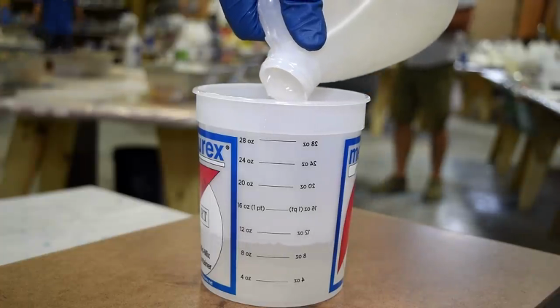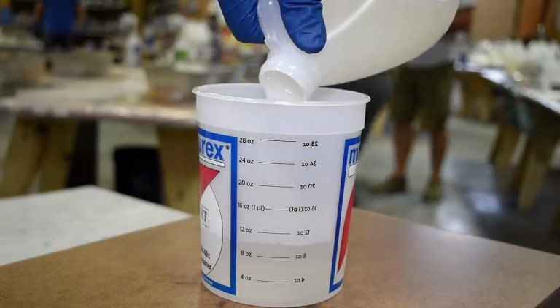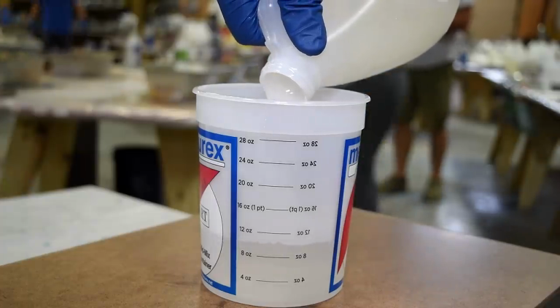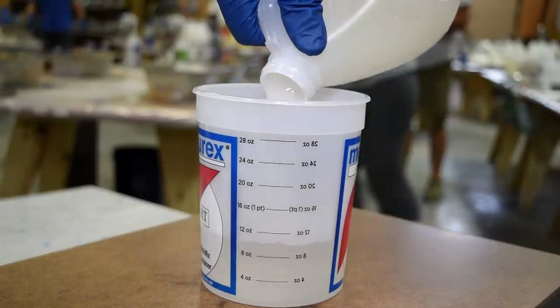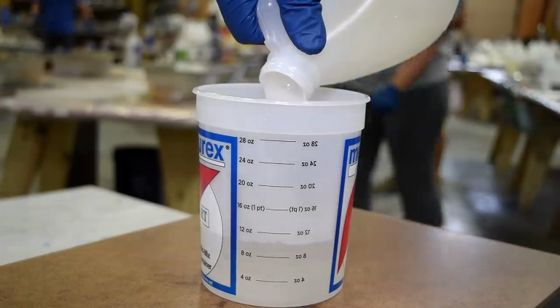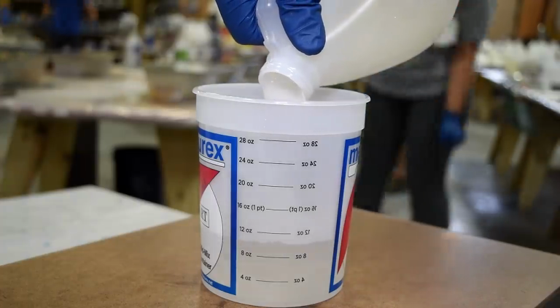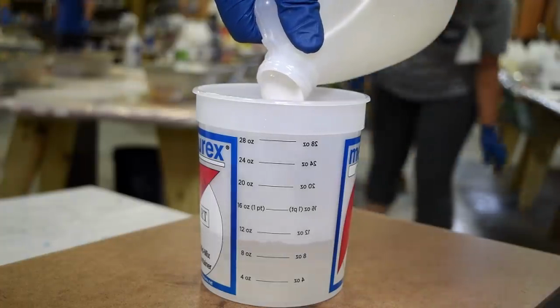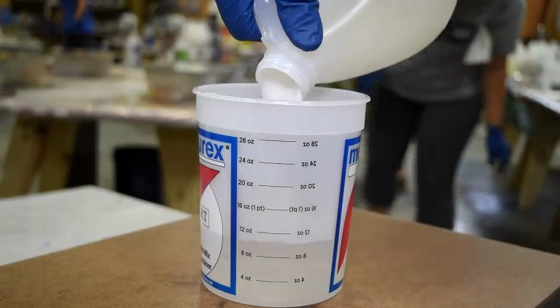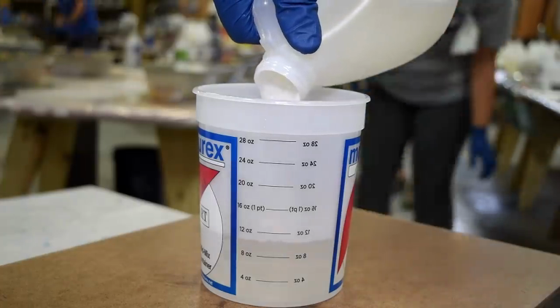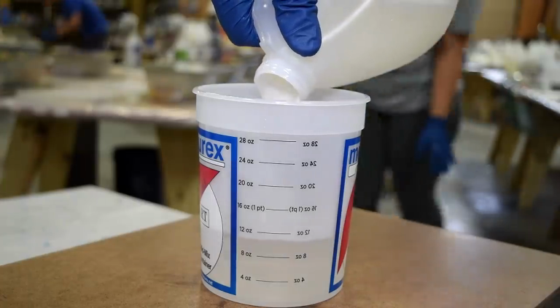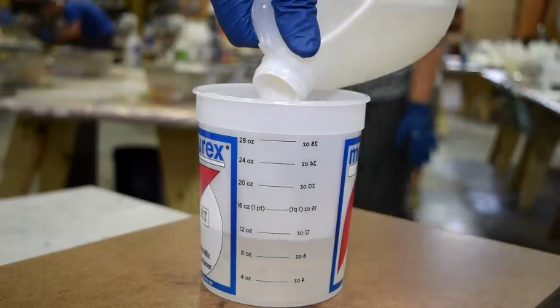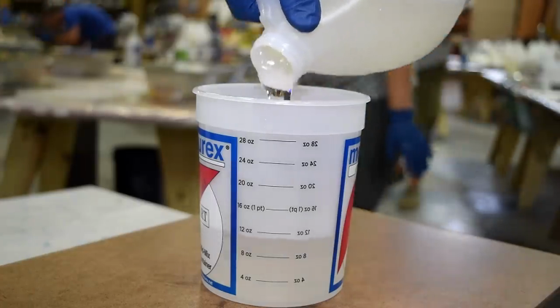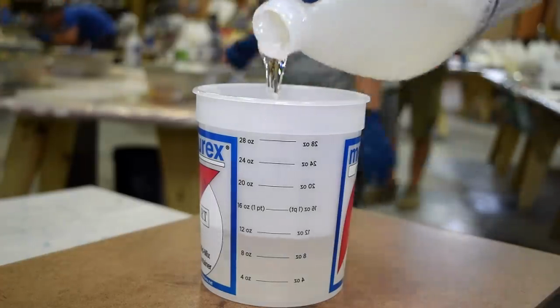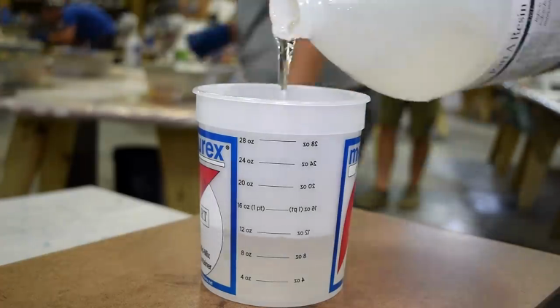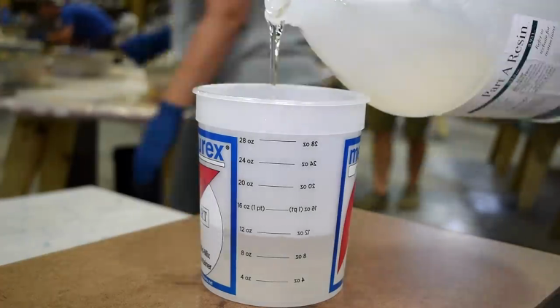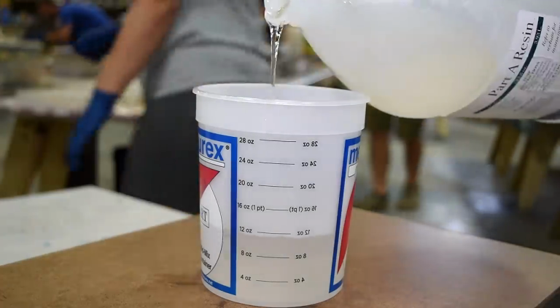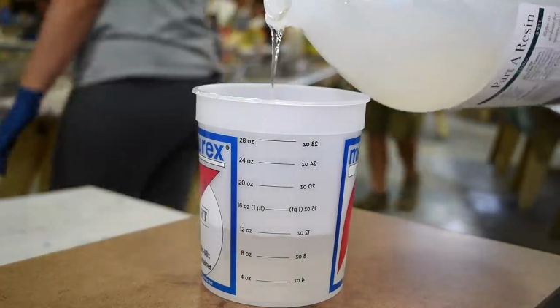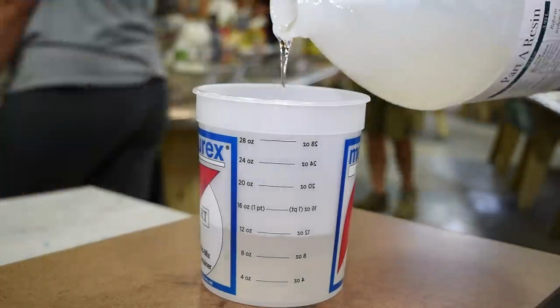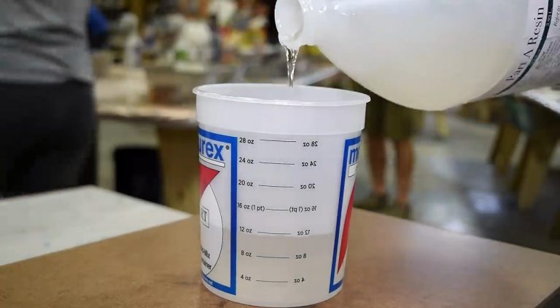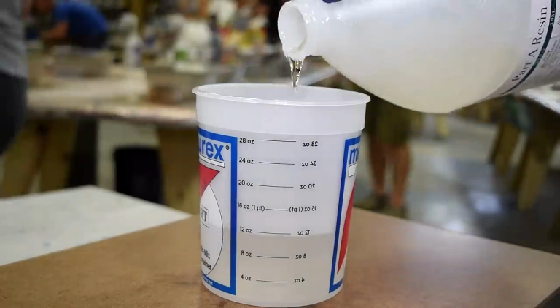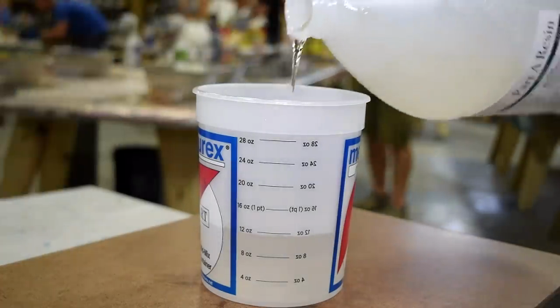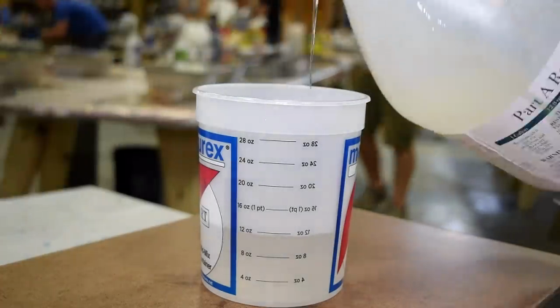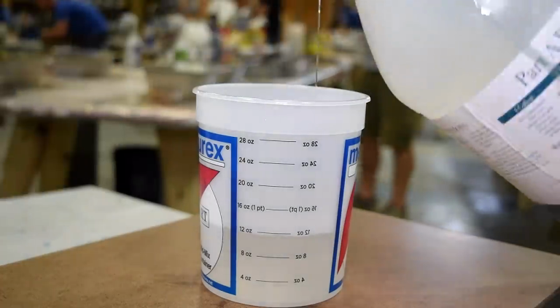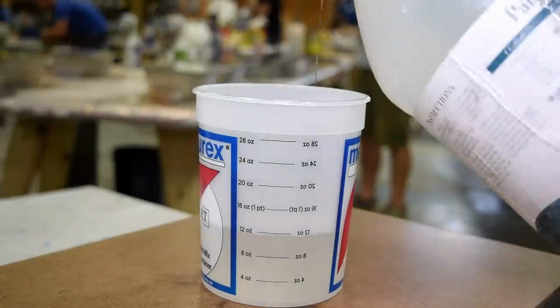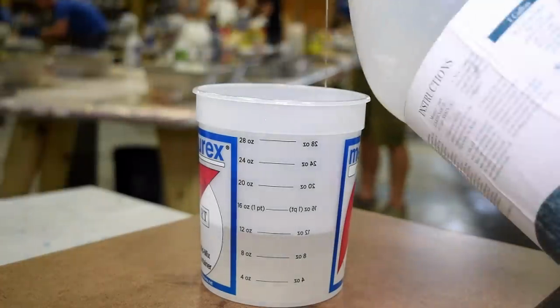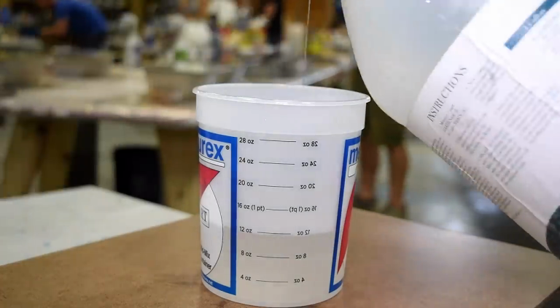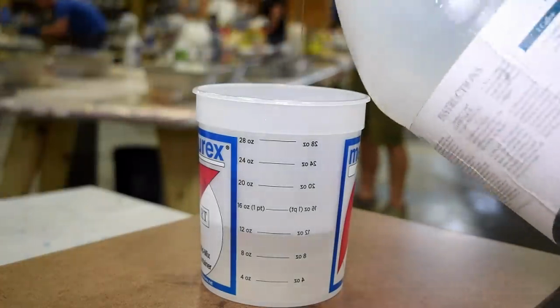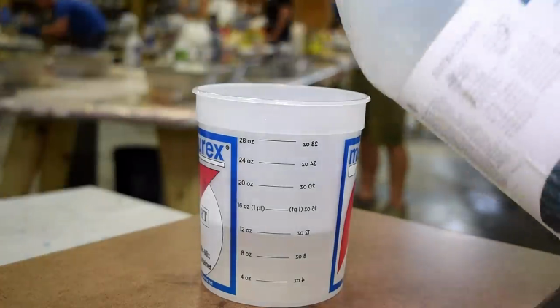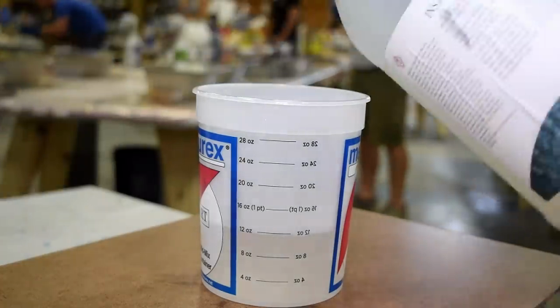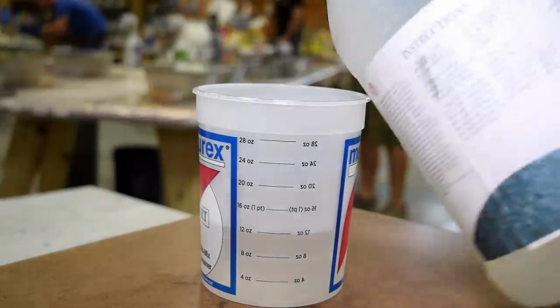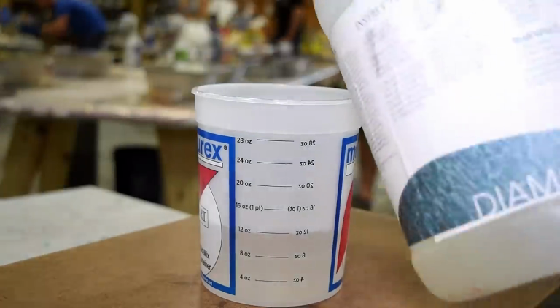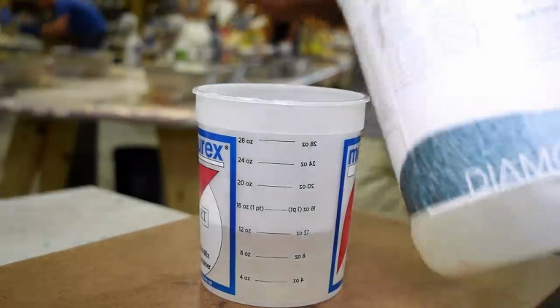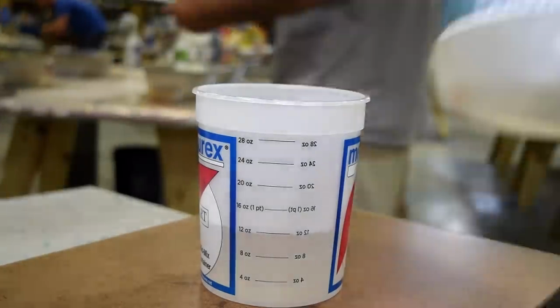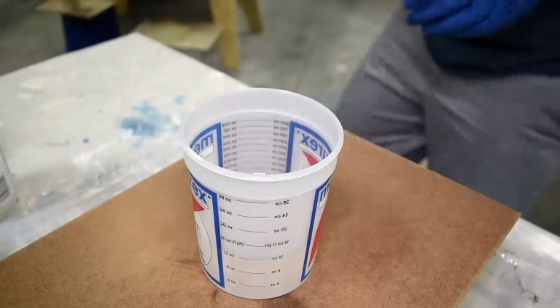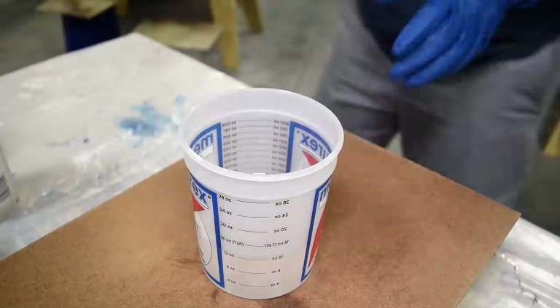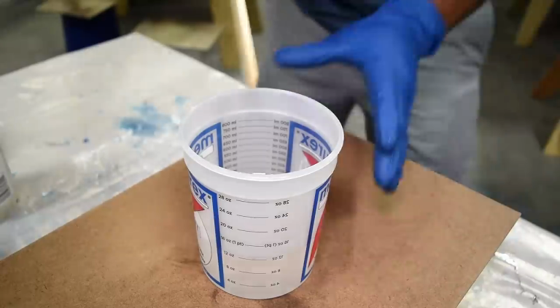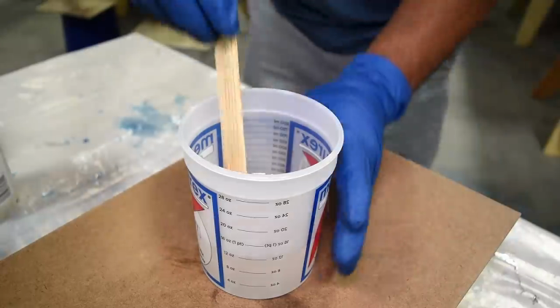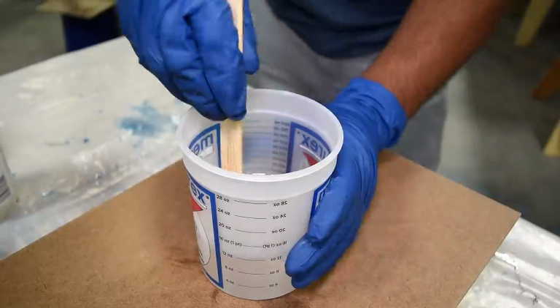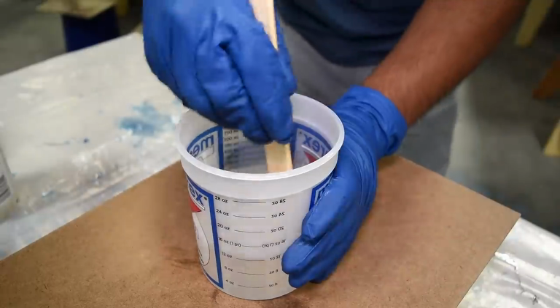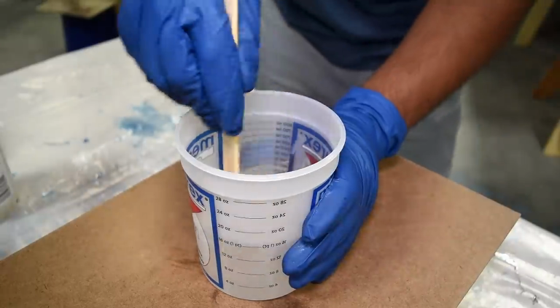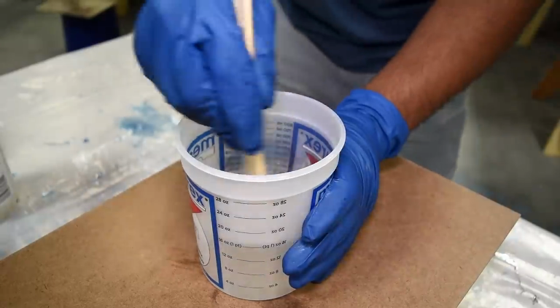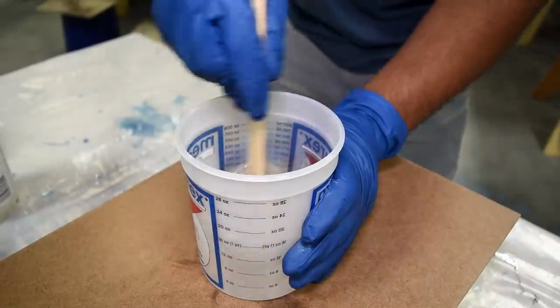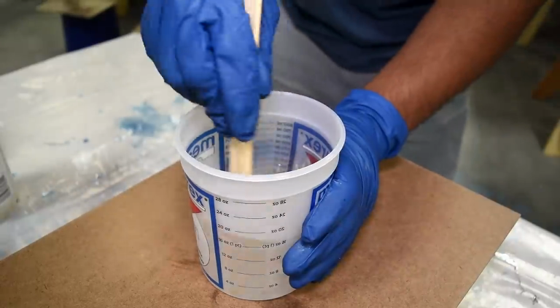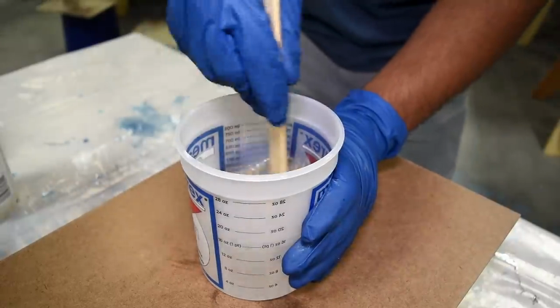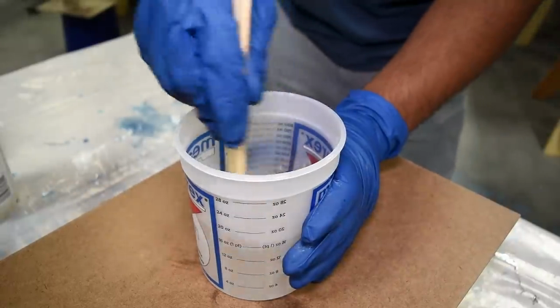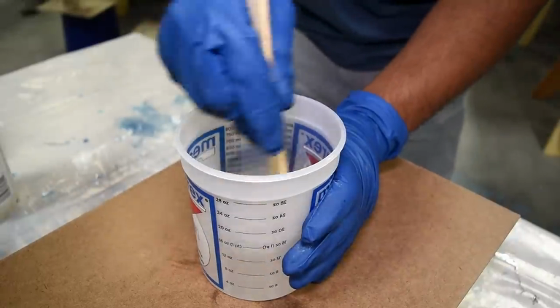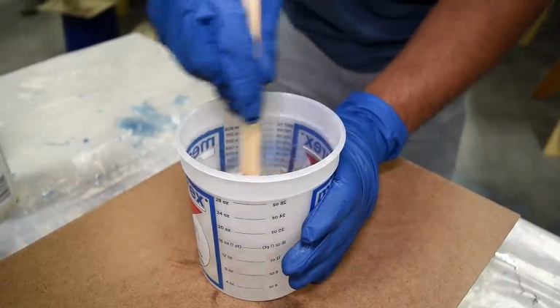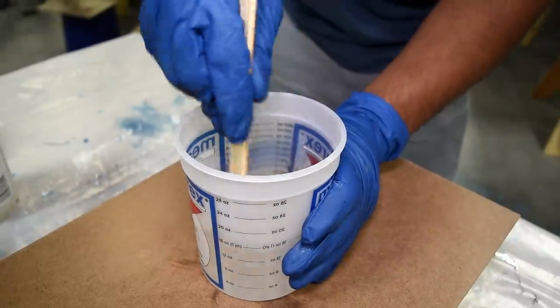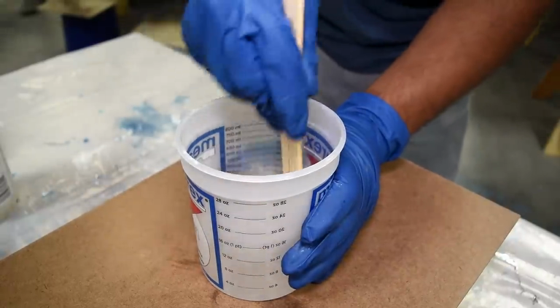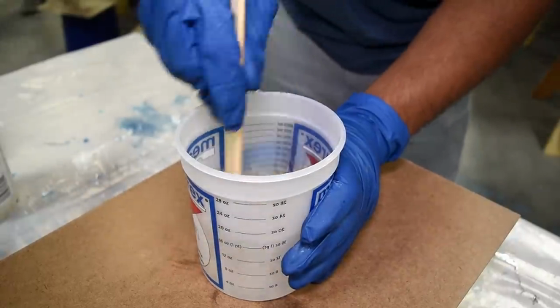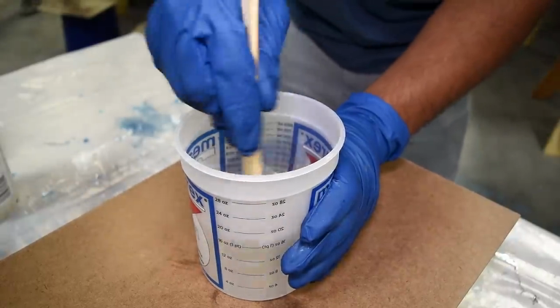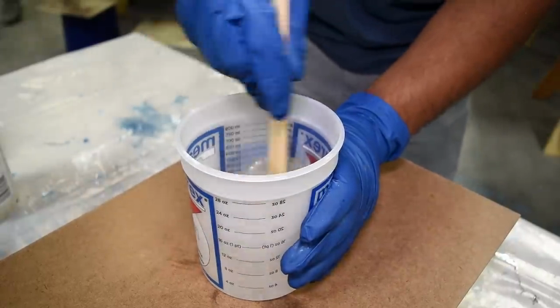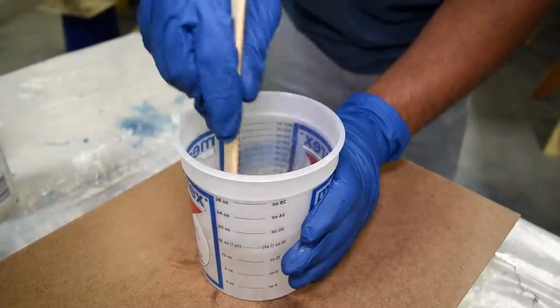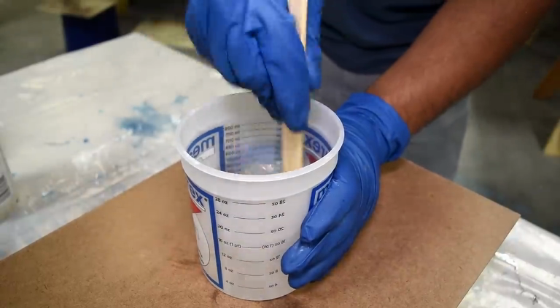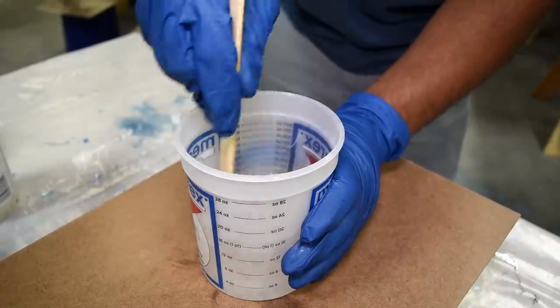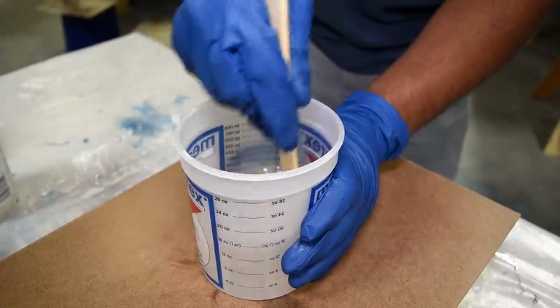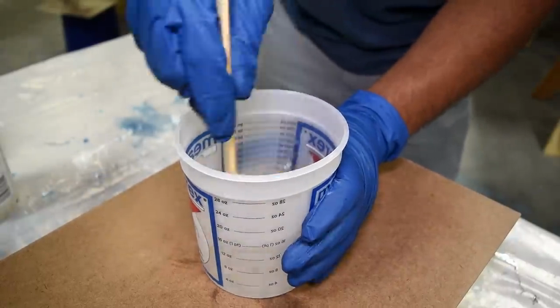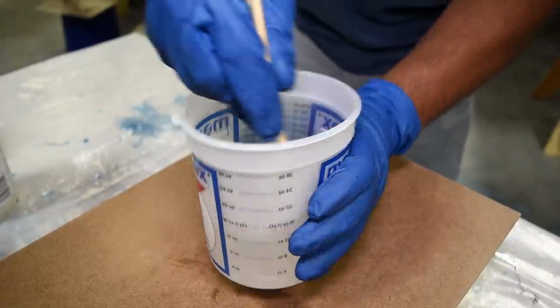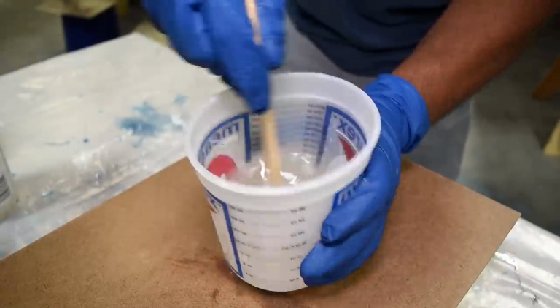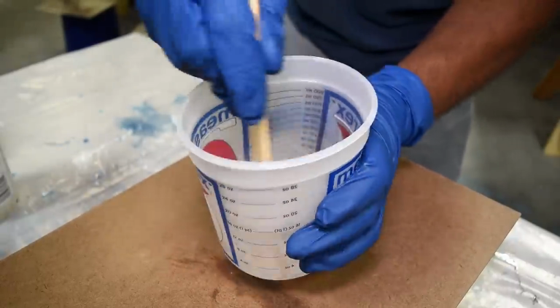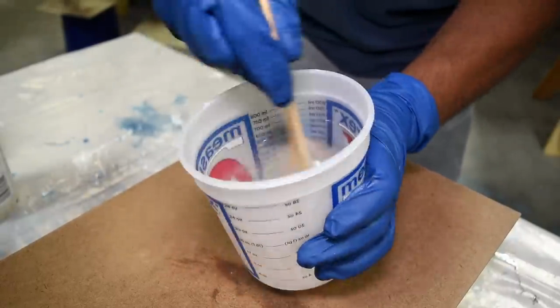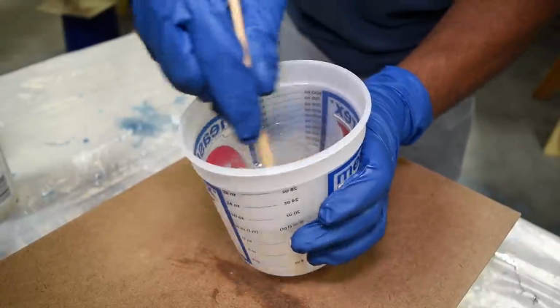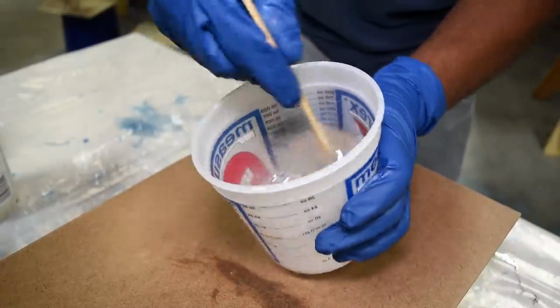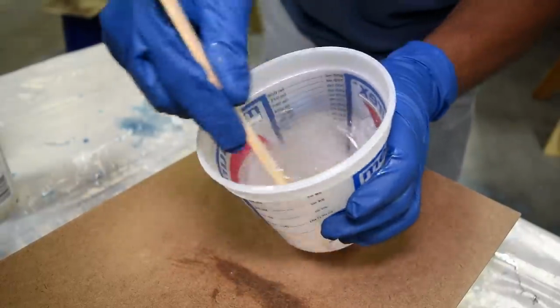Once you have both the resin and the hardener in the container, you then want to take a mixing stick and mix that for five minutes.